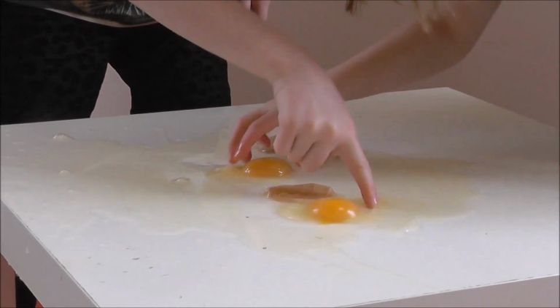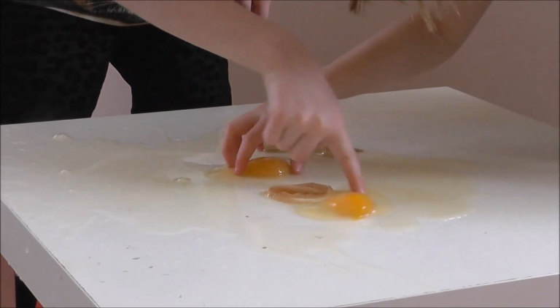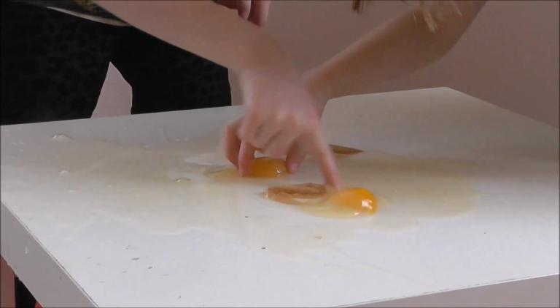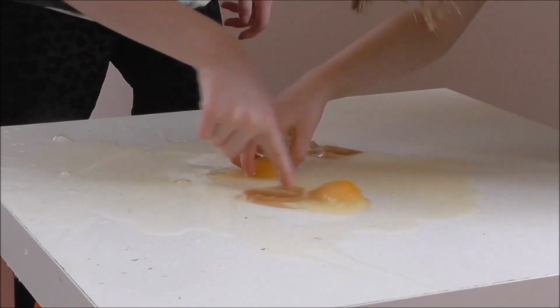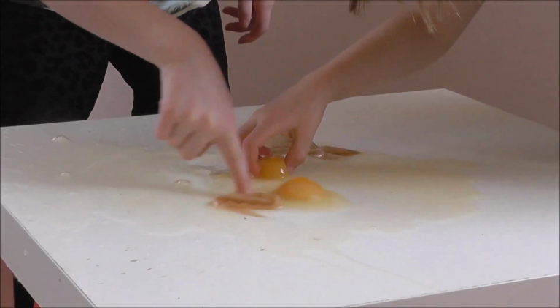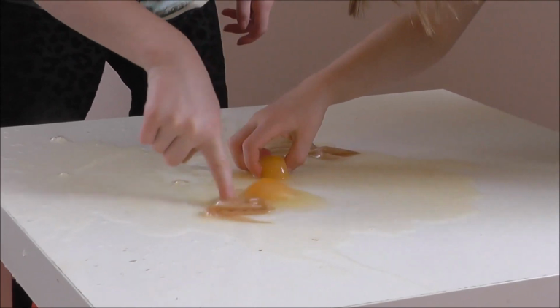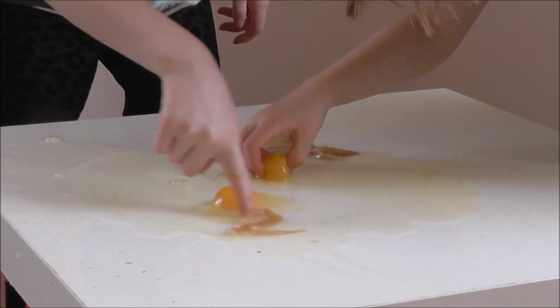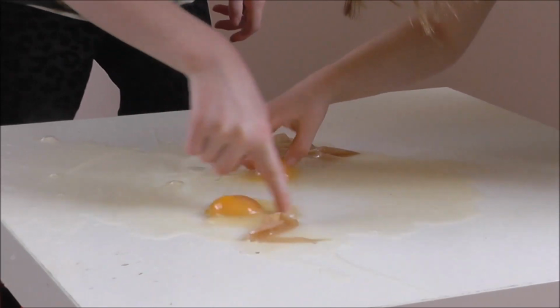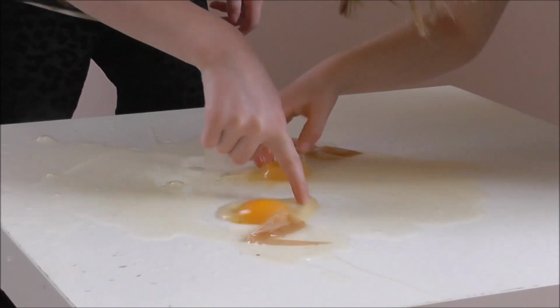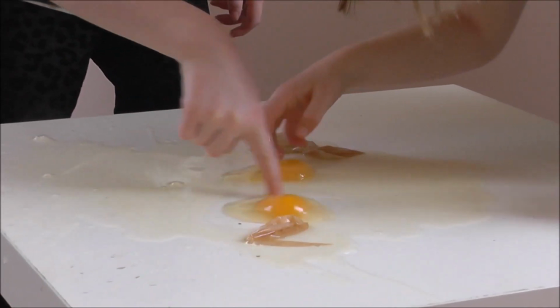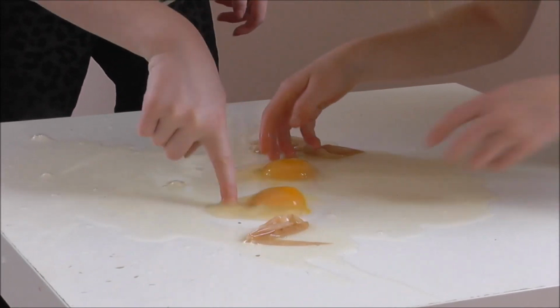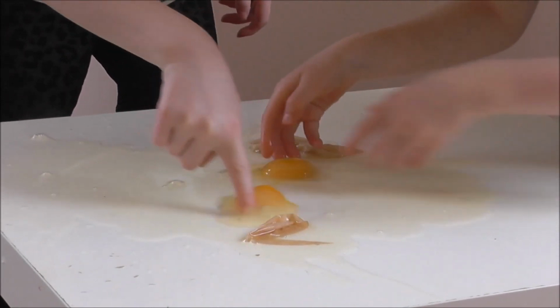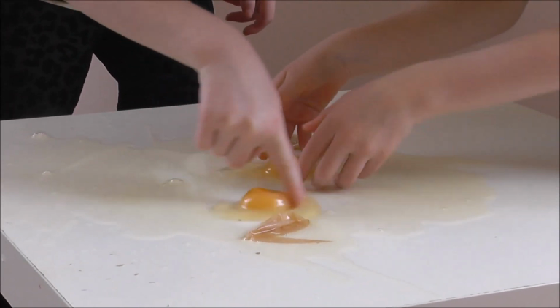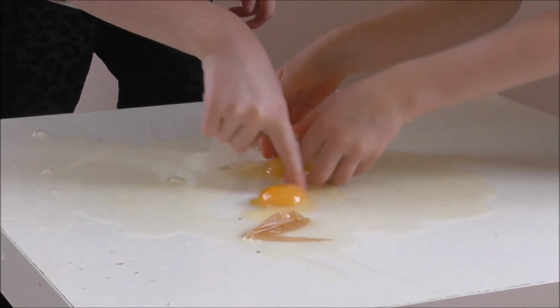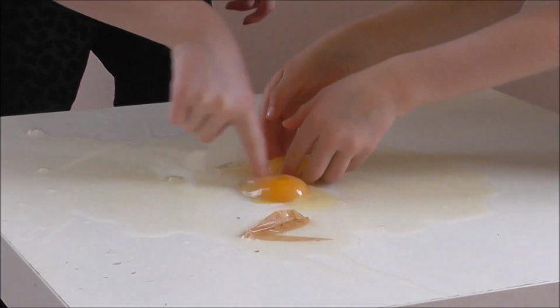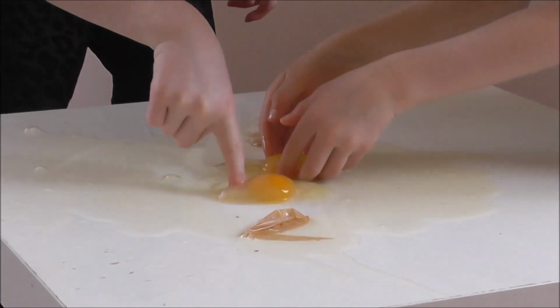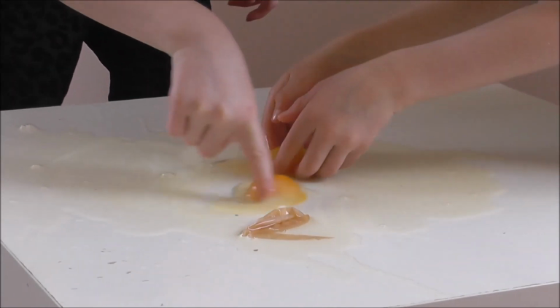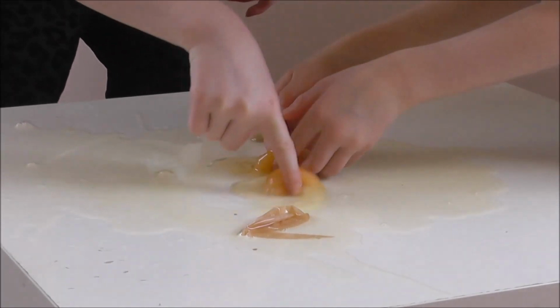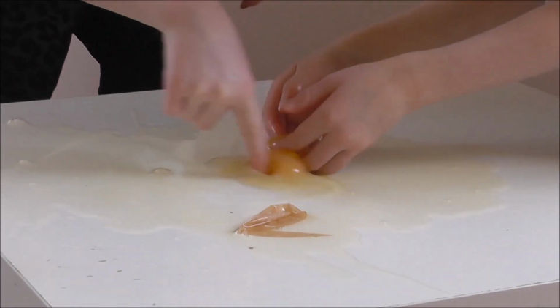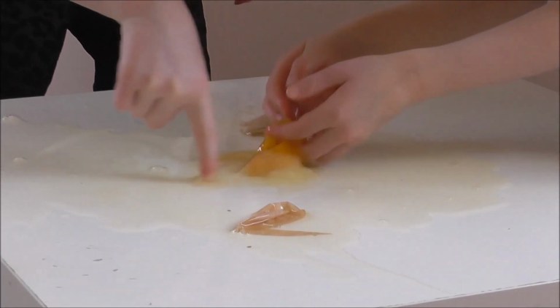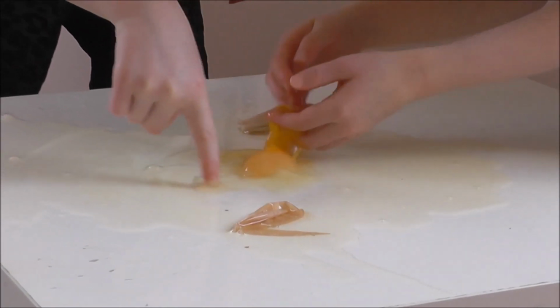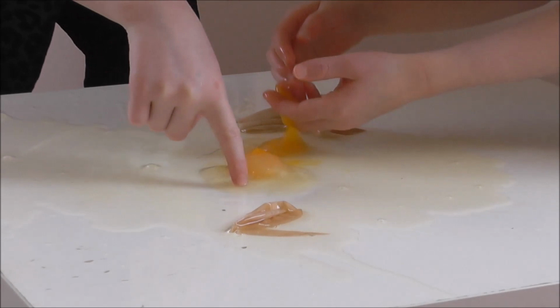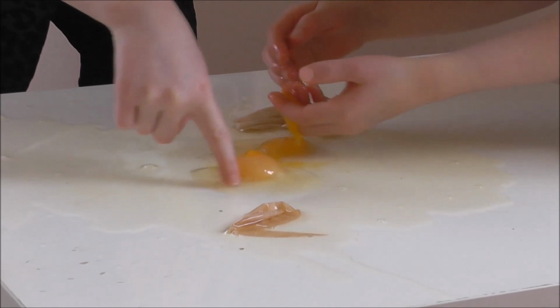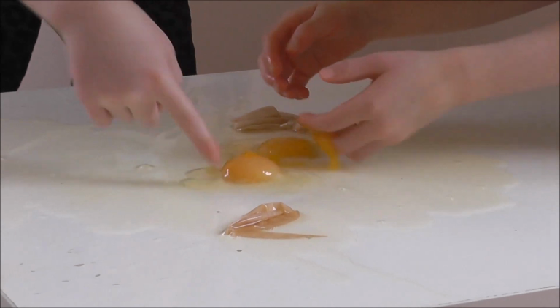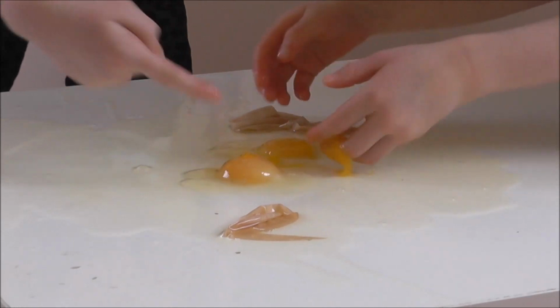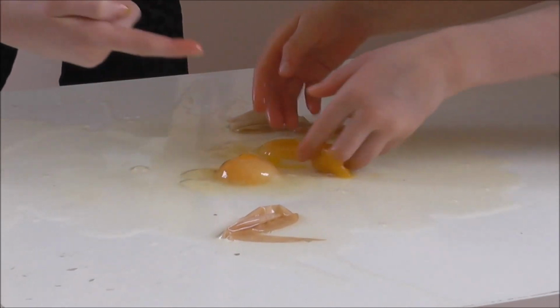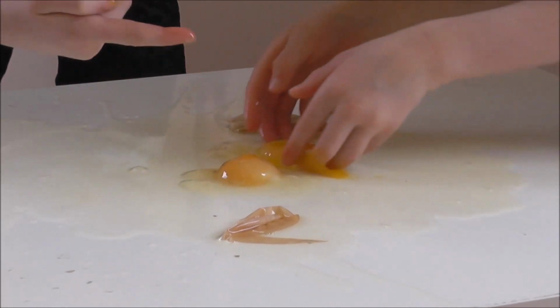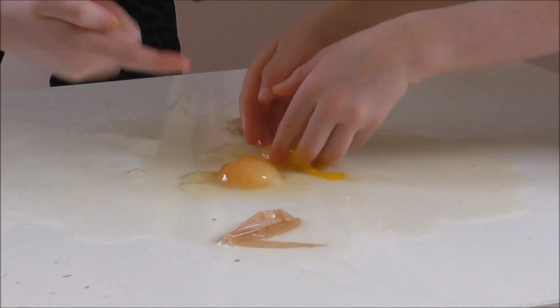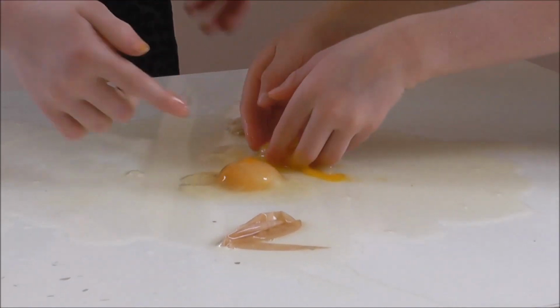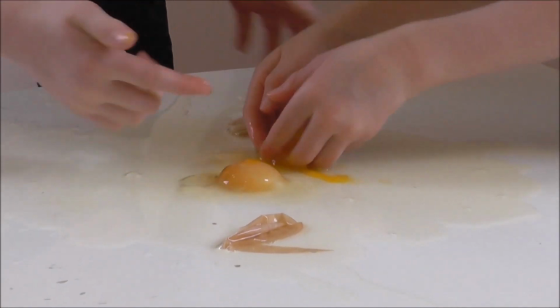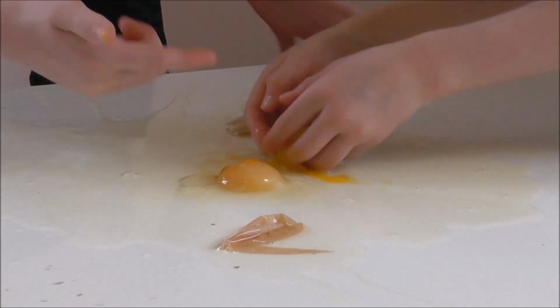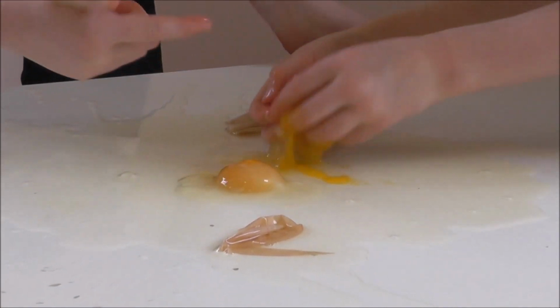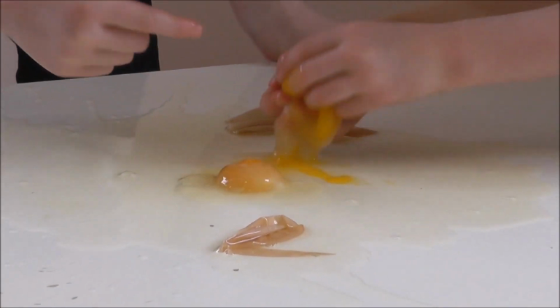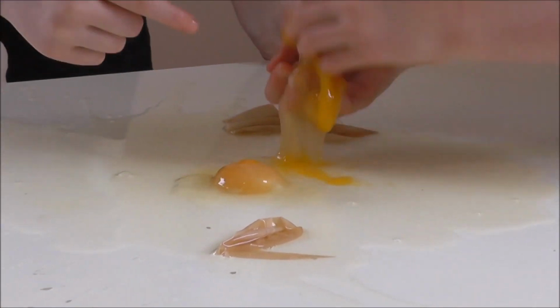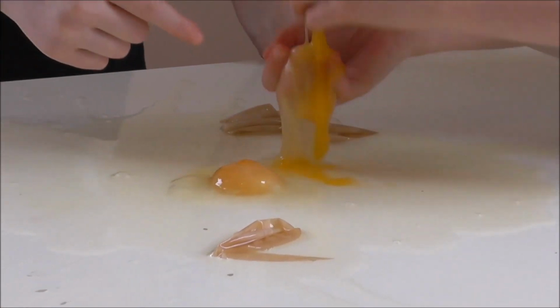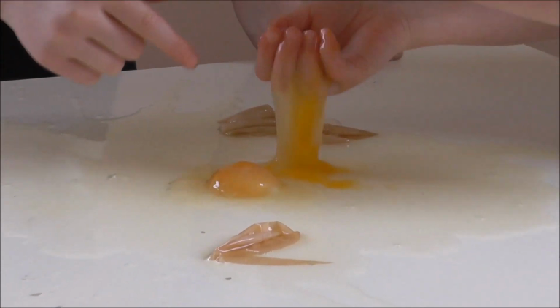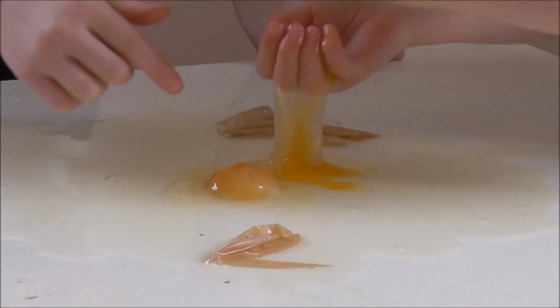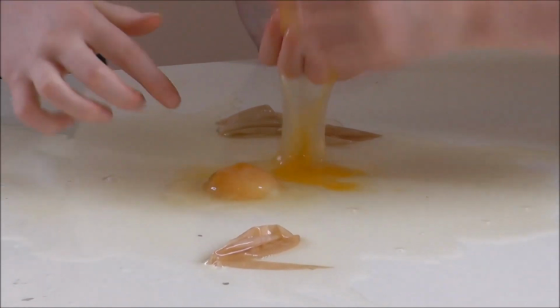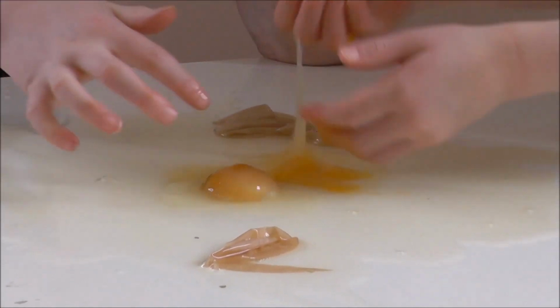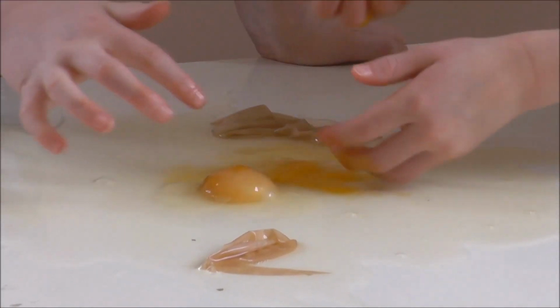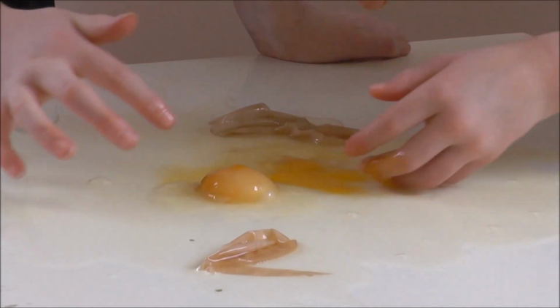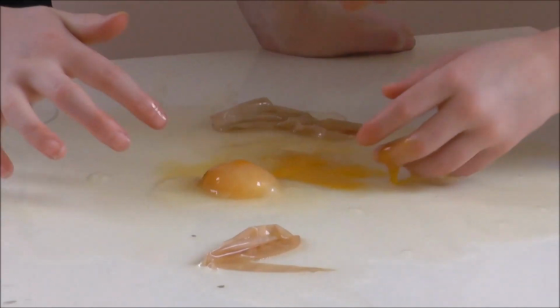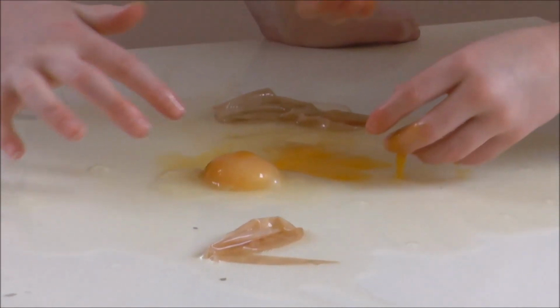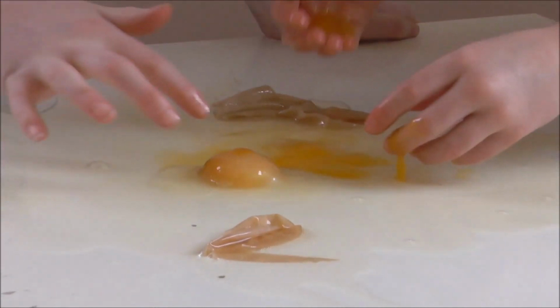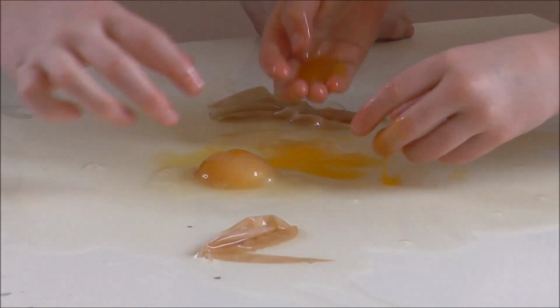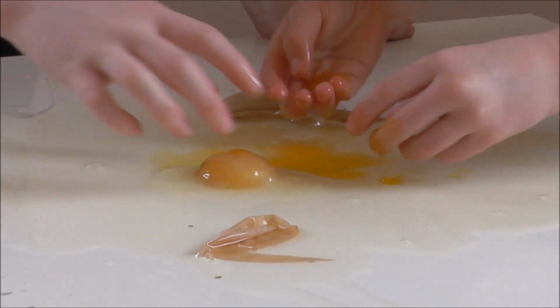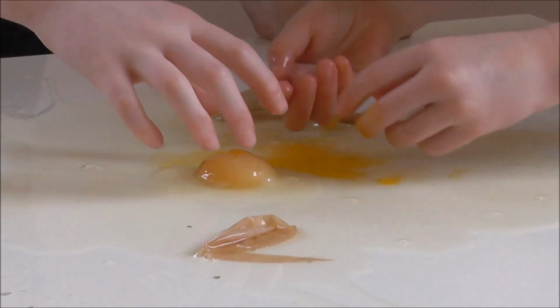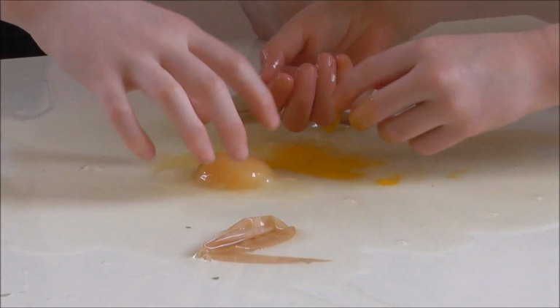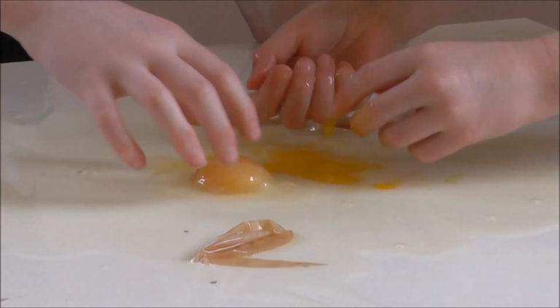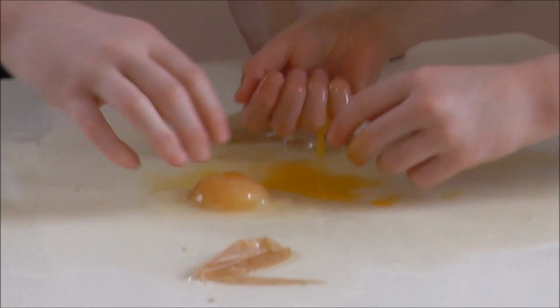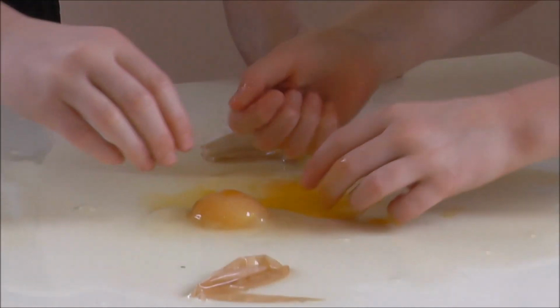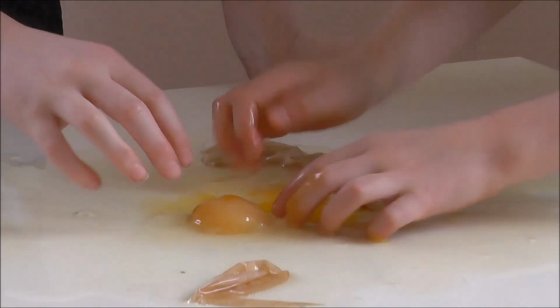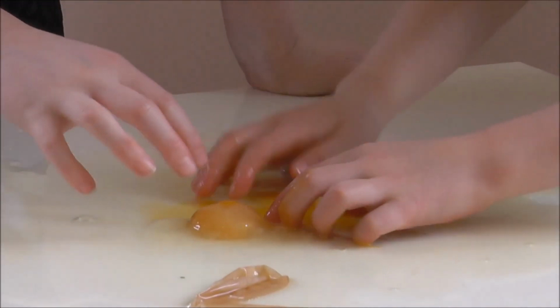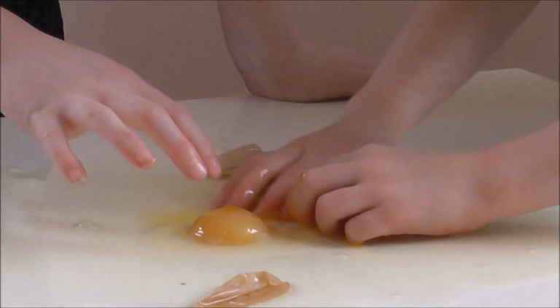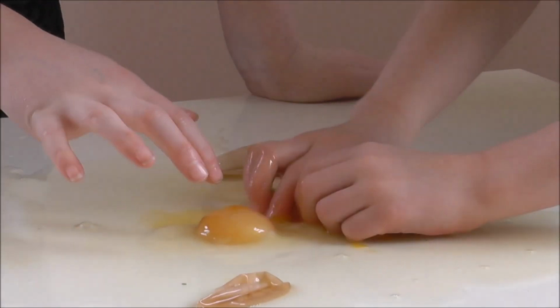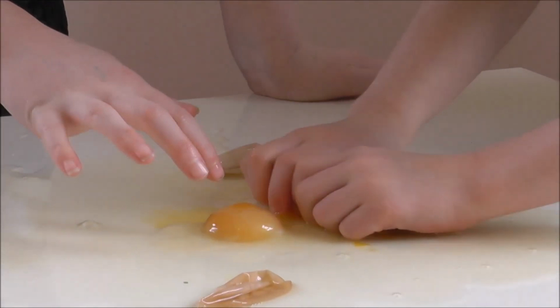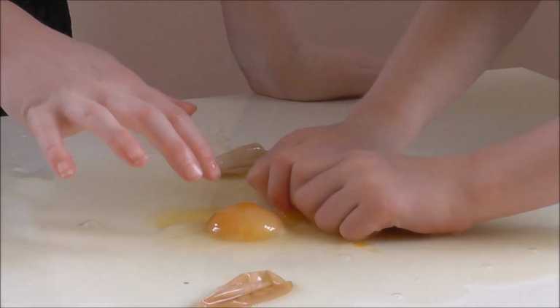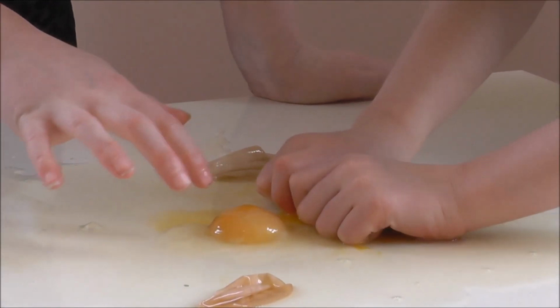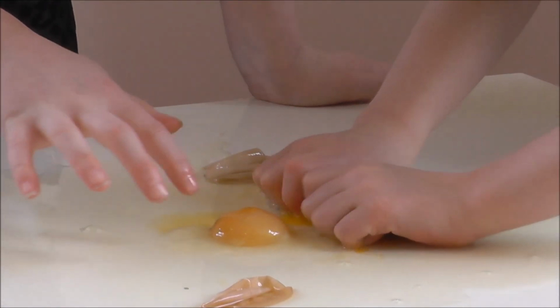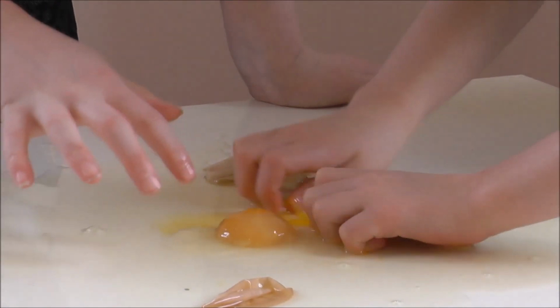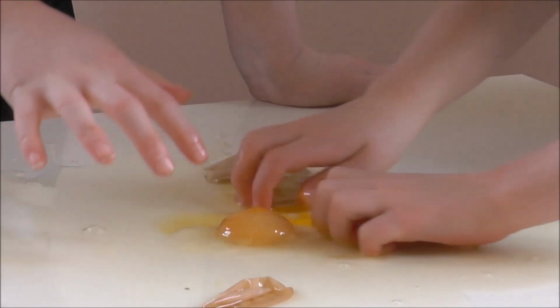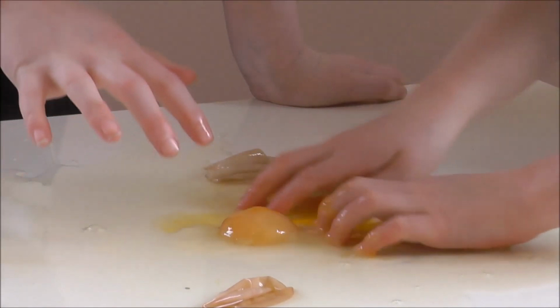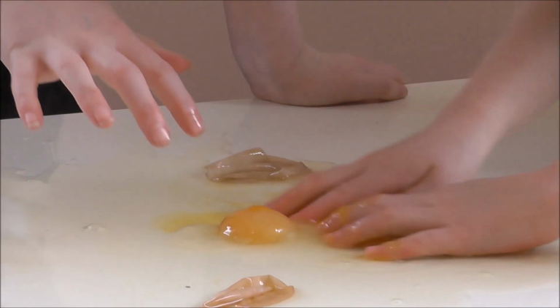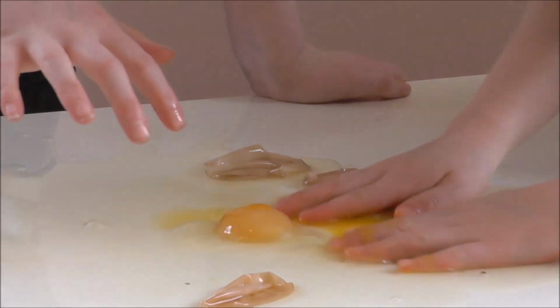Yolk inside my shoe. You guys are spinning. Yolk! Oh yeah, let's actually burst the yolk!